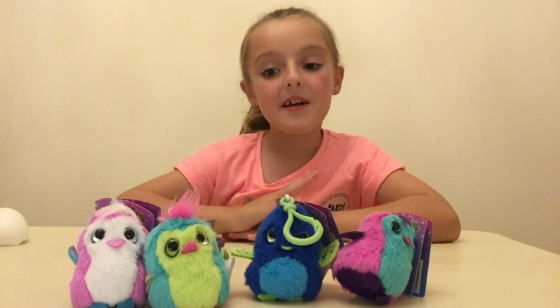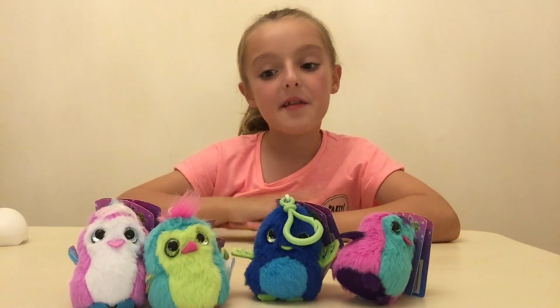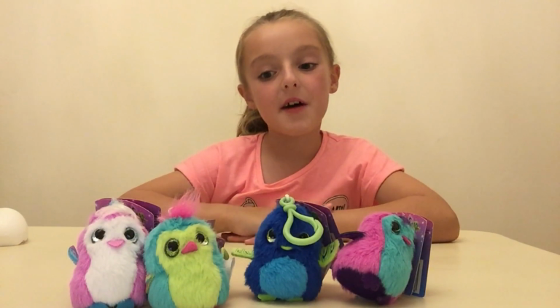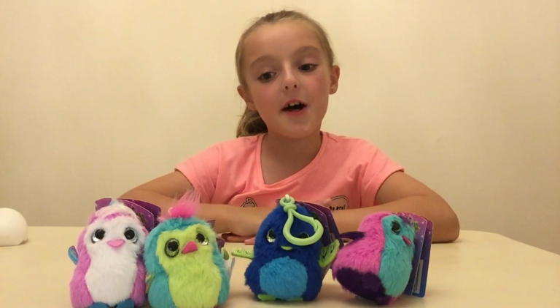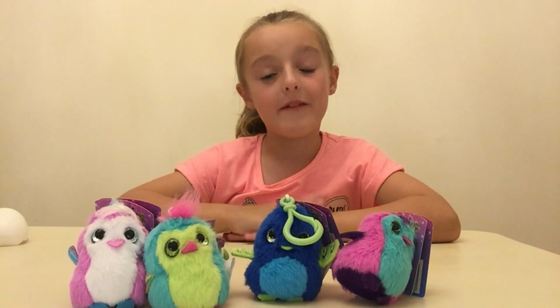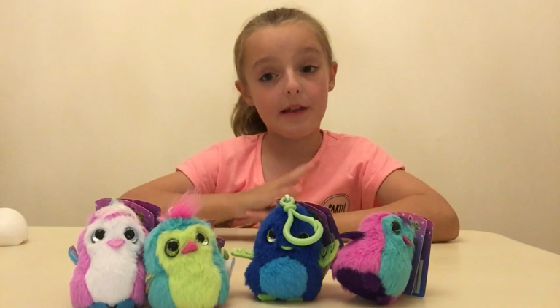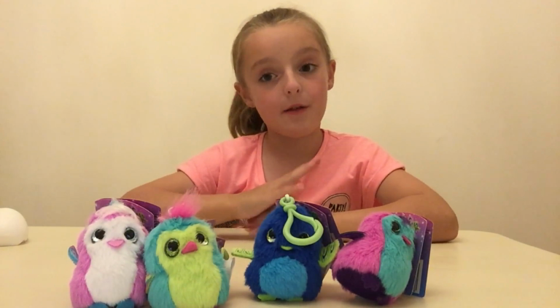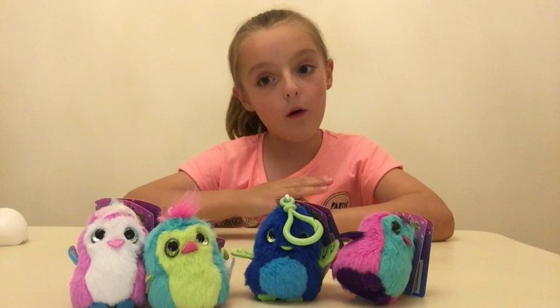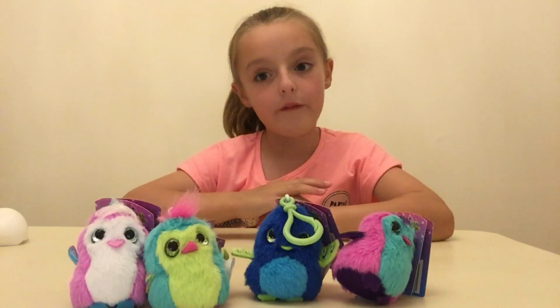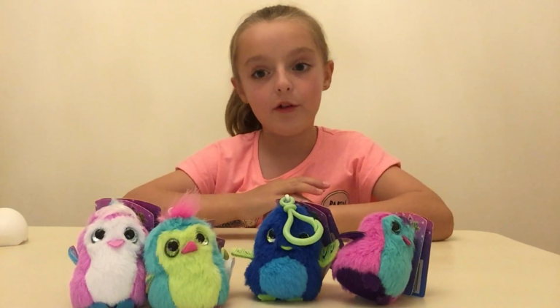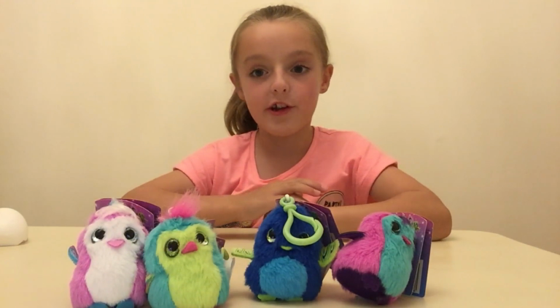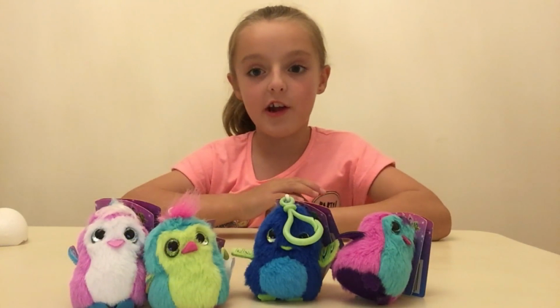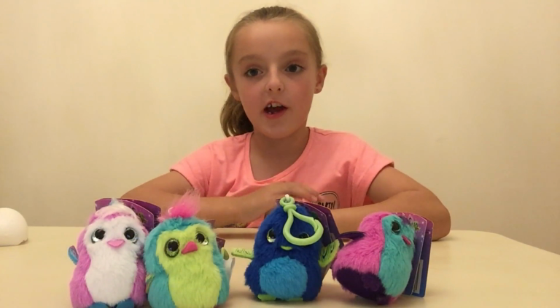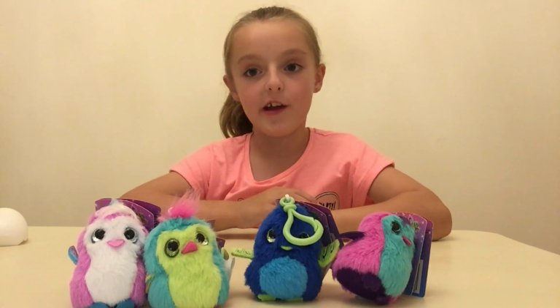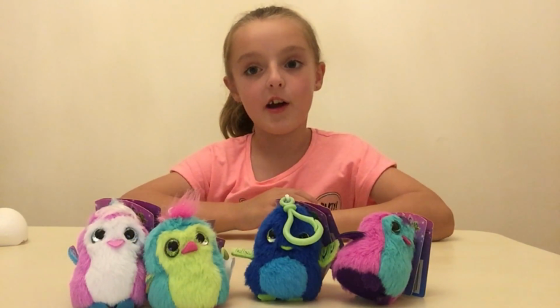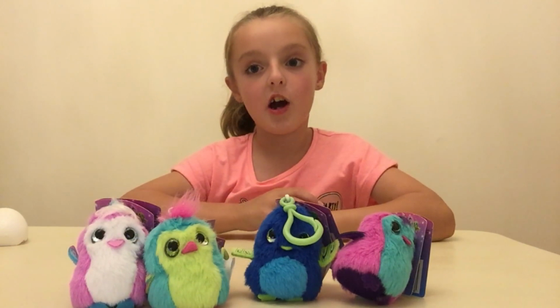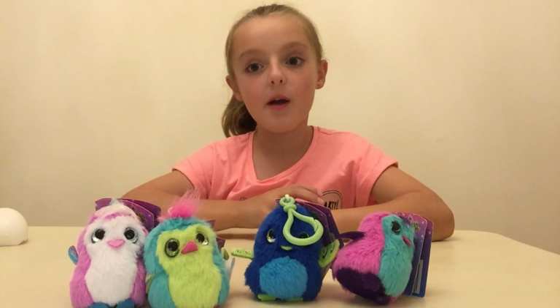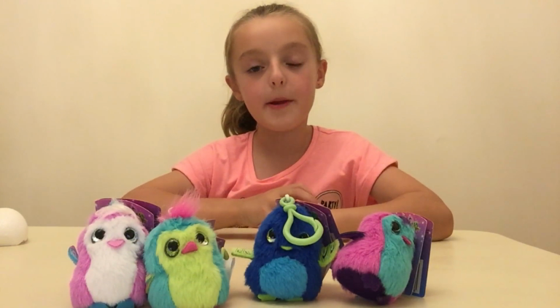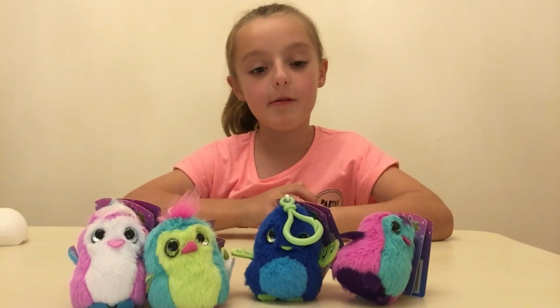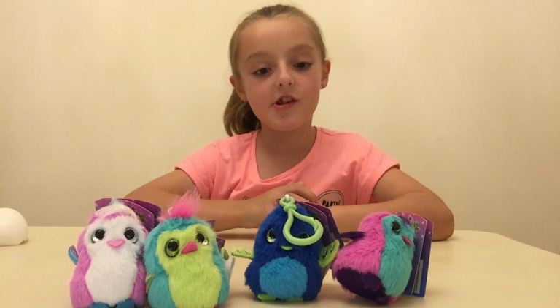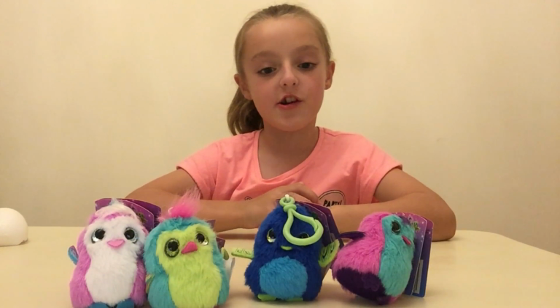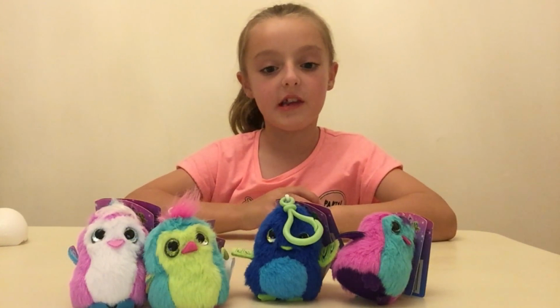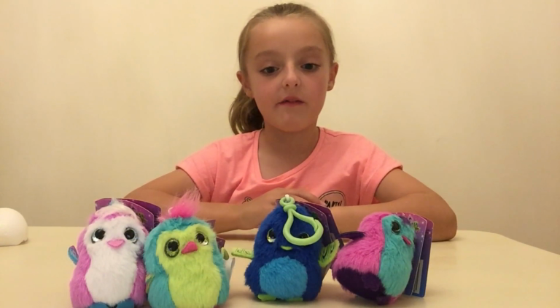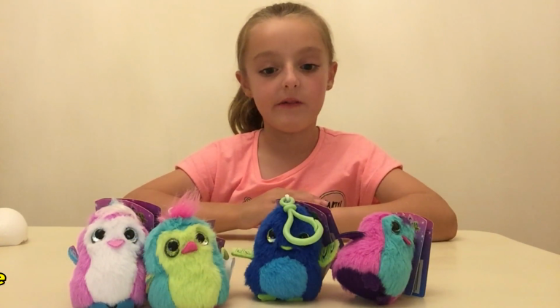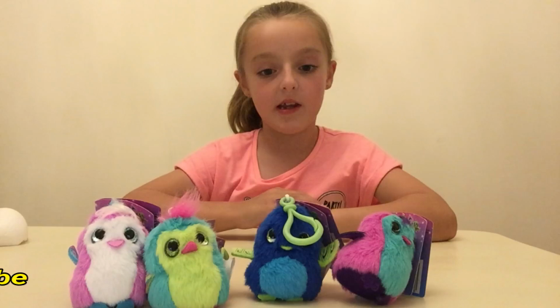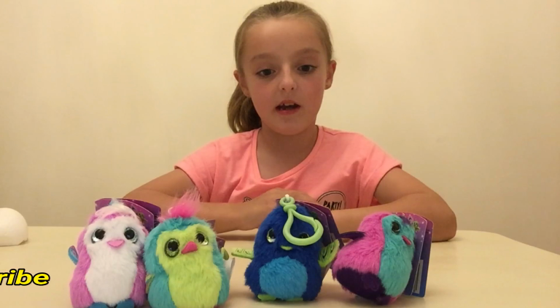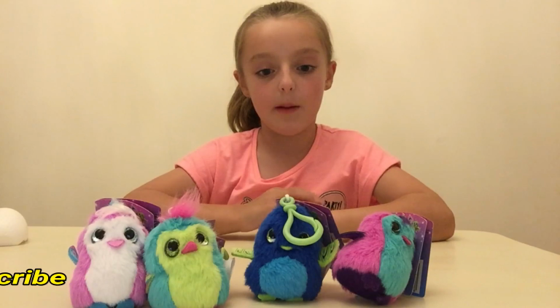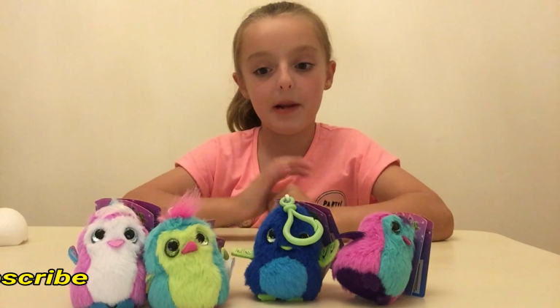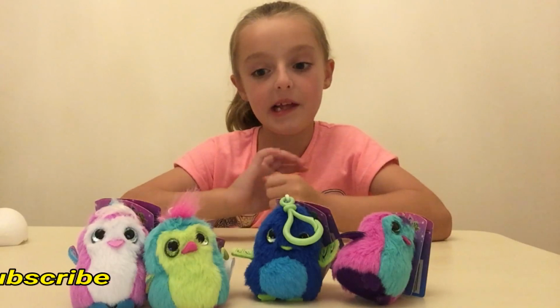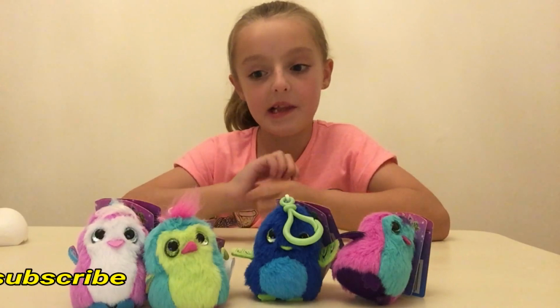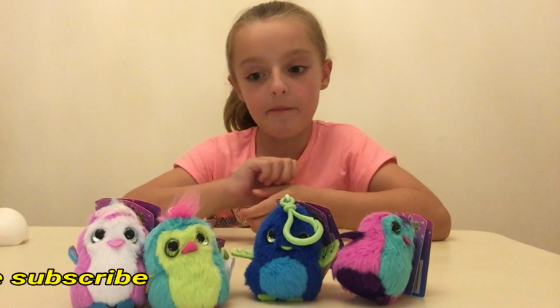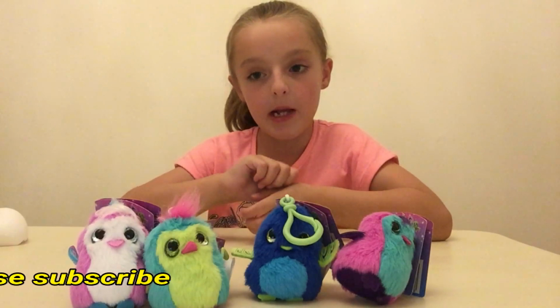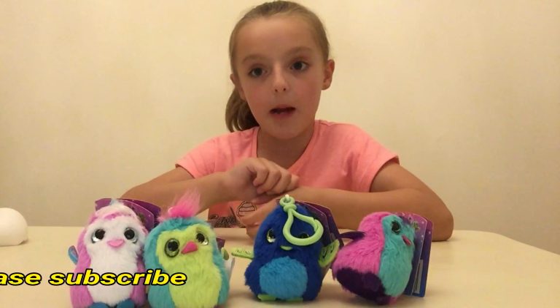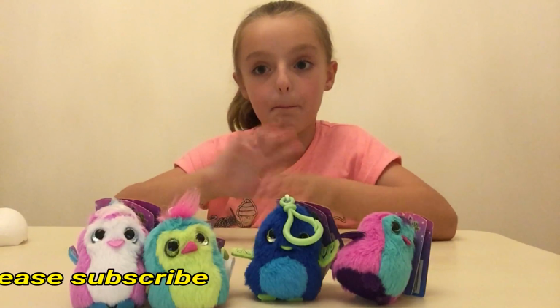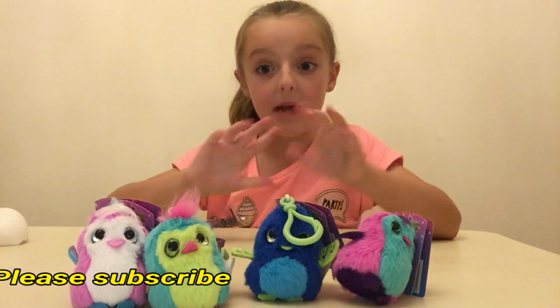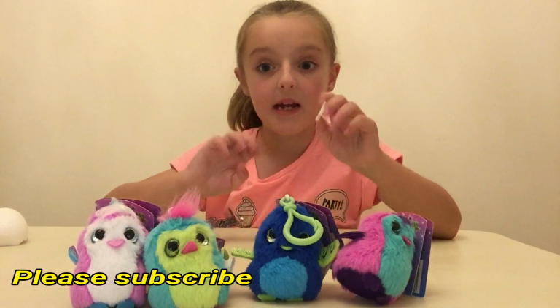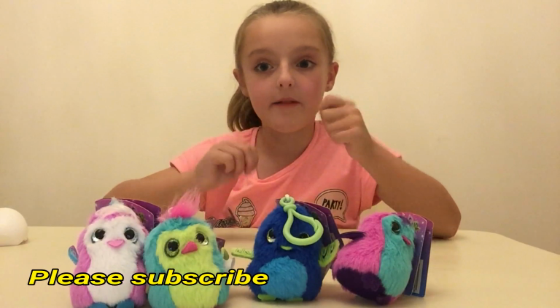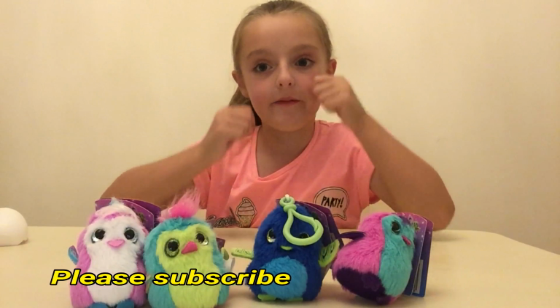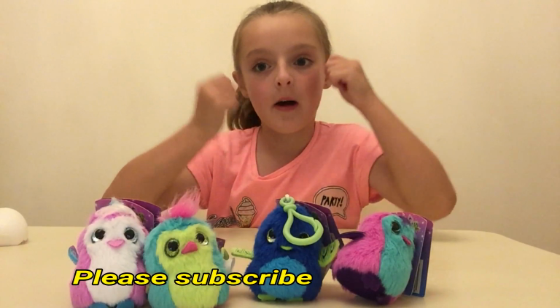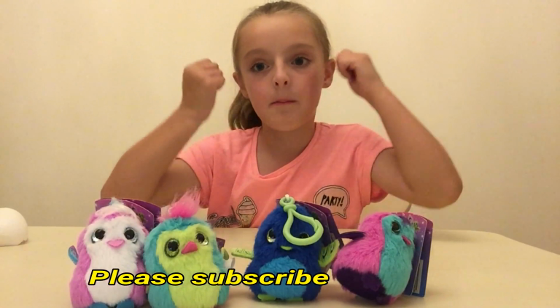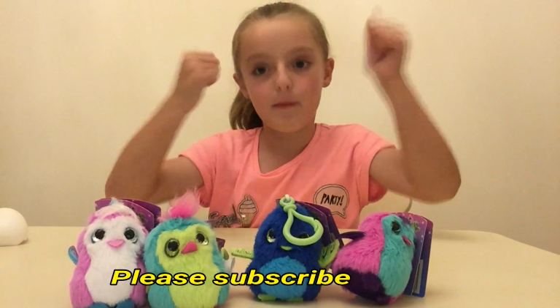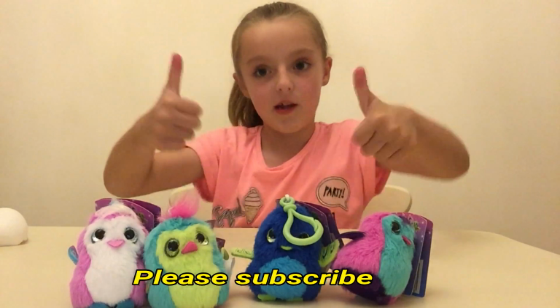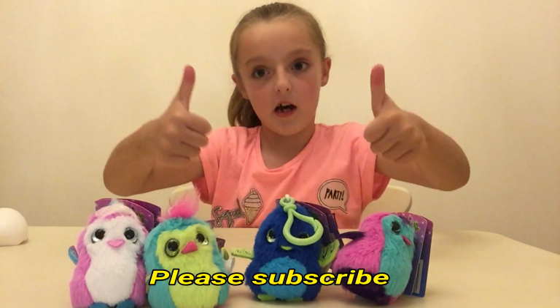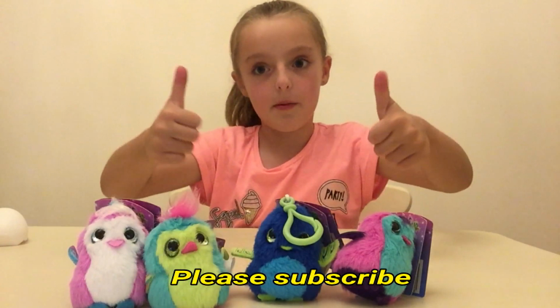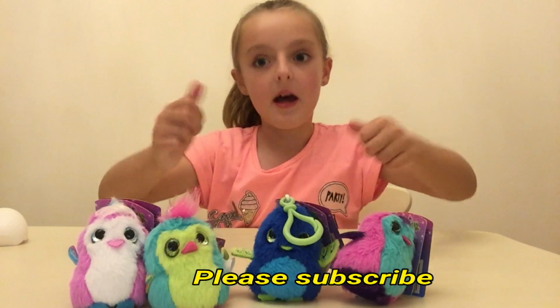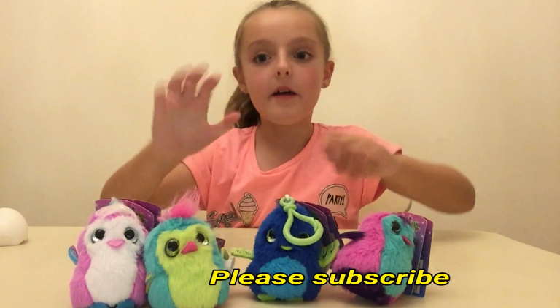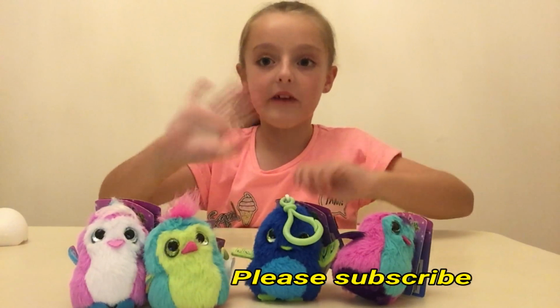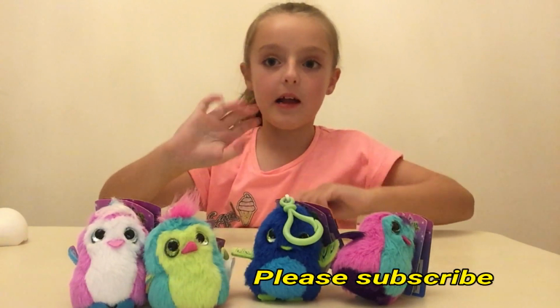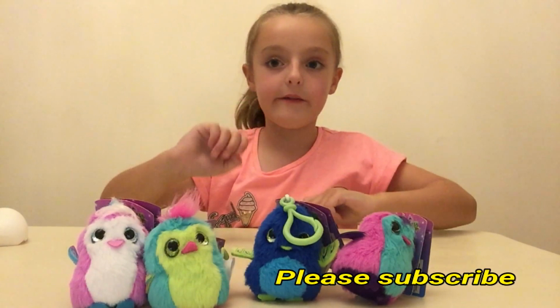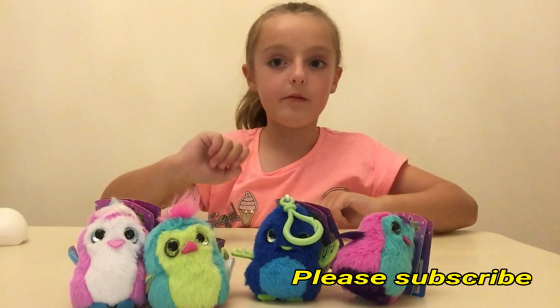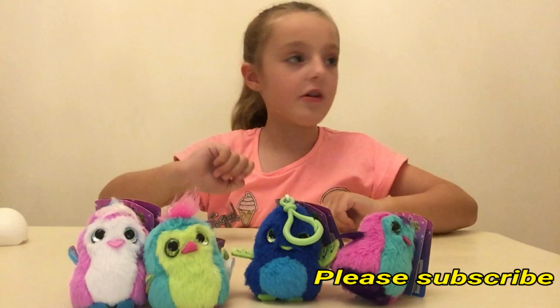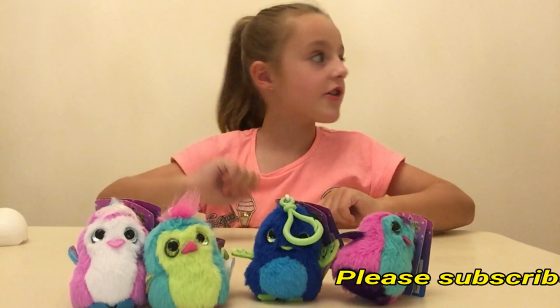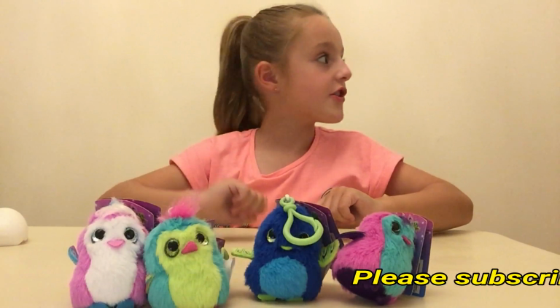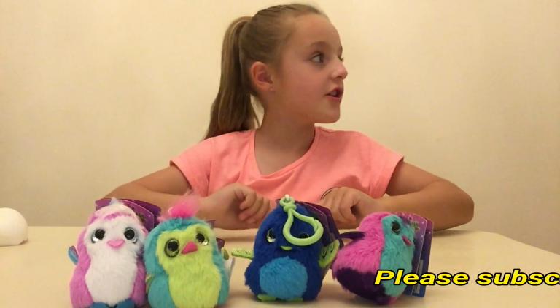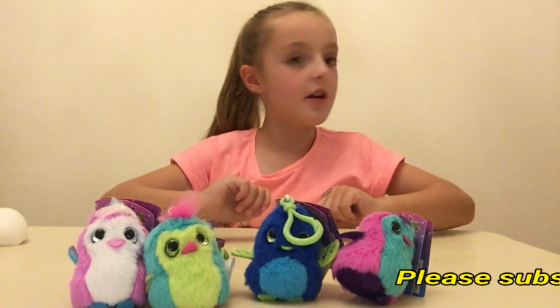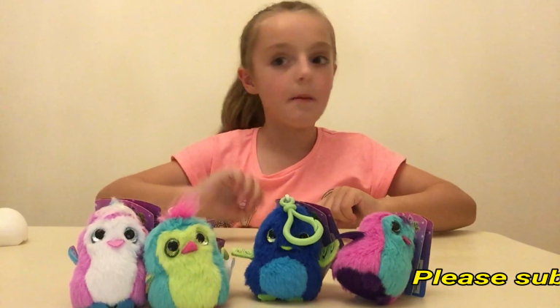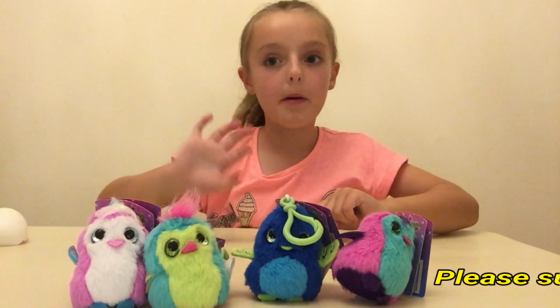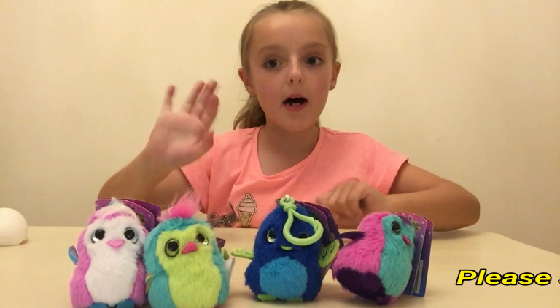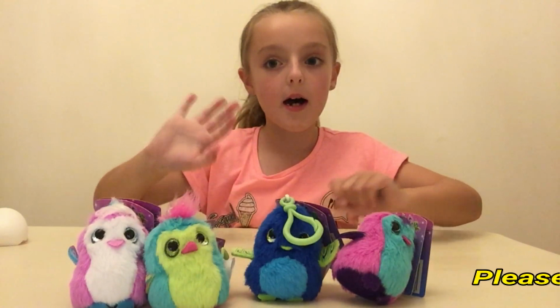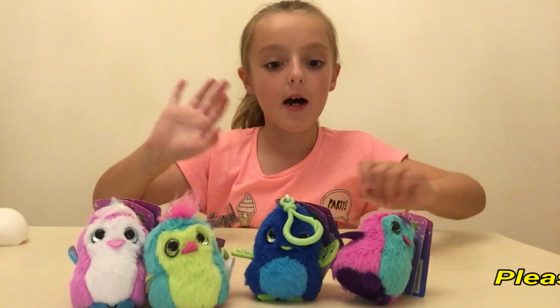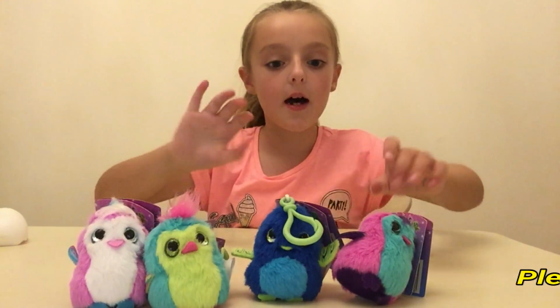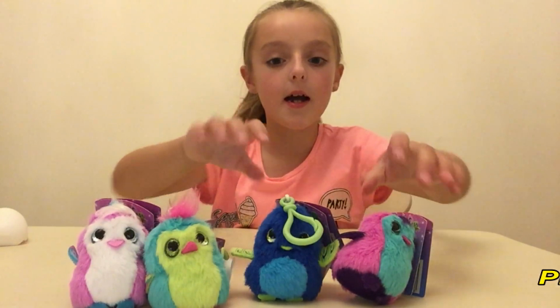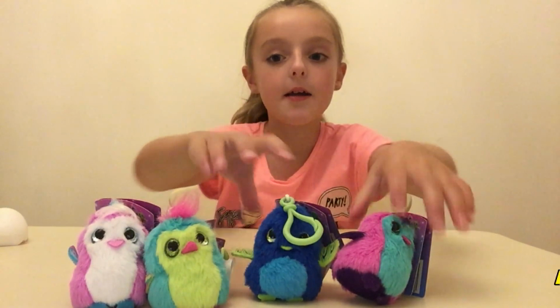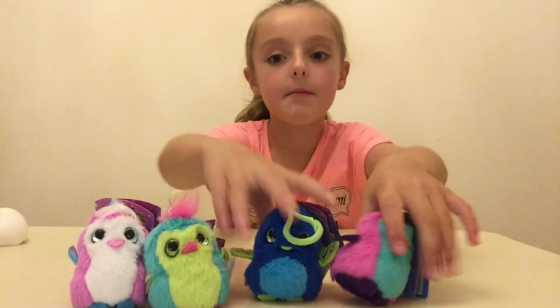So that is all for today! Hope you enjoyed this video and please give me a big thumbs up. Thanks for watching, bye bye!